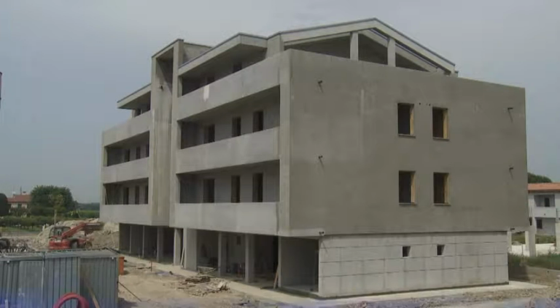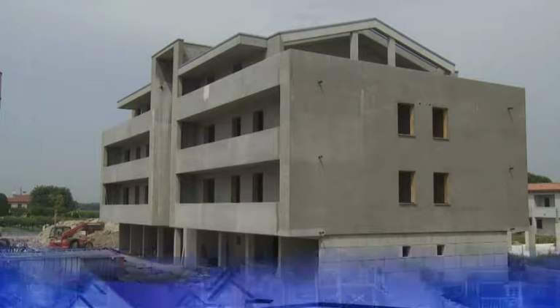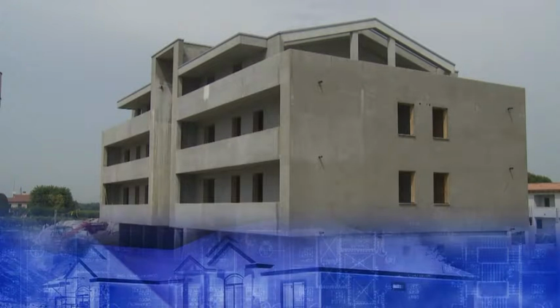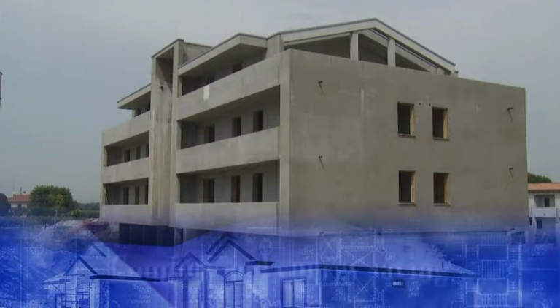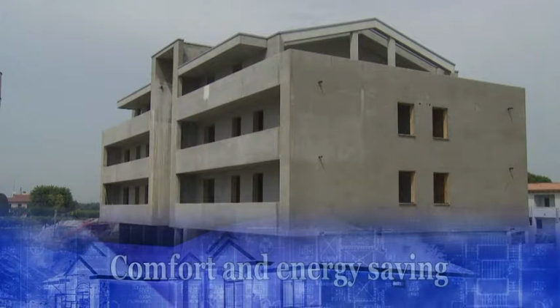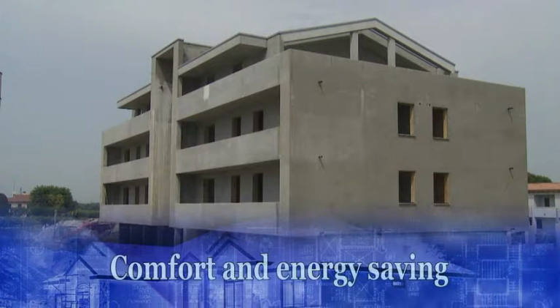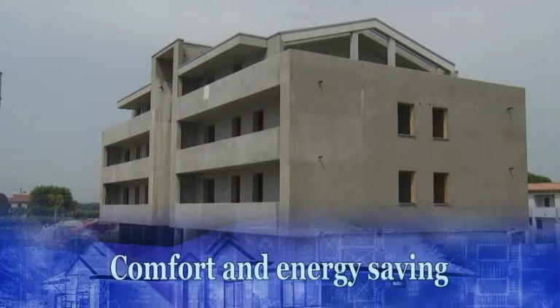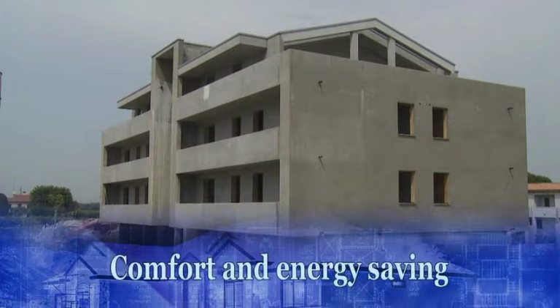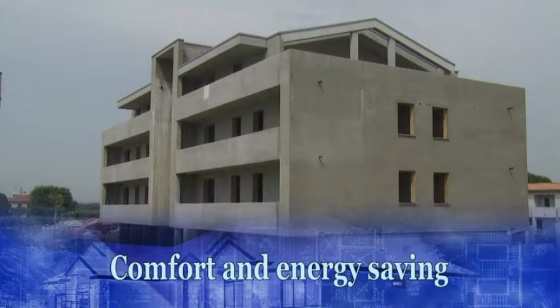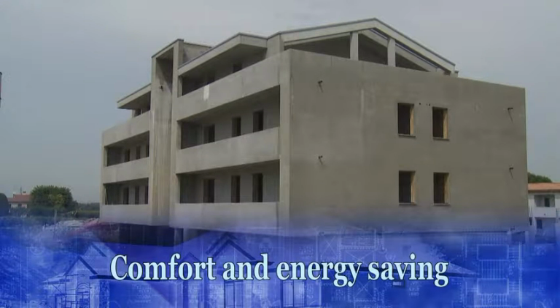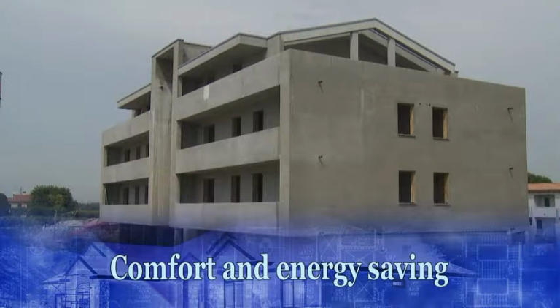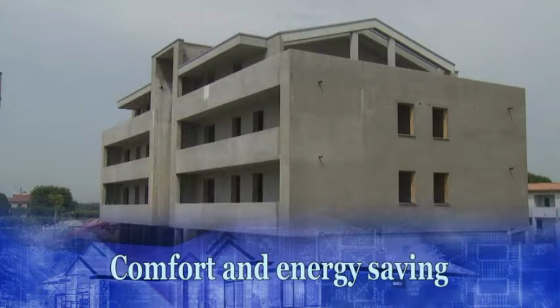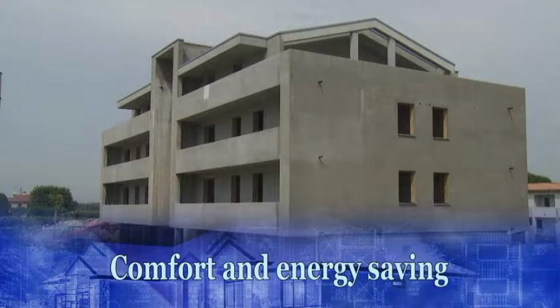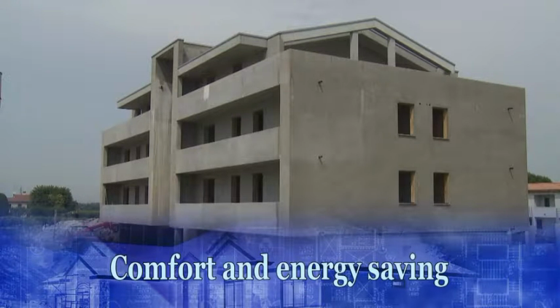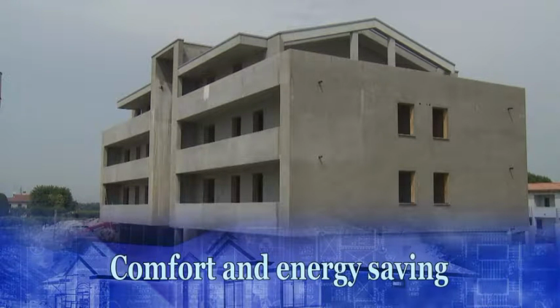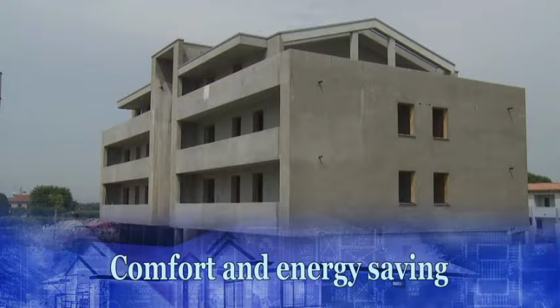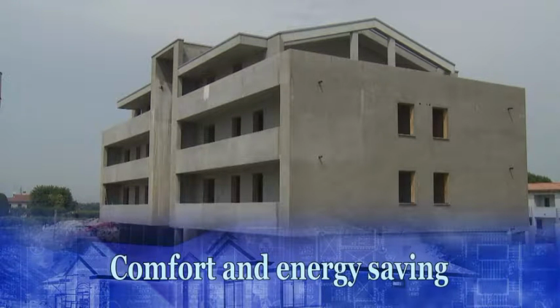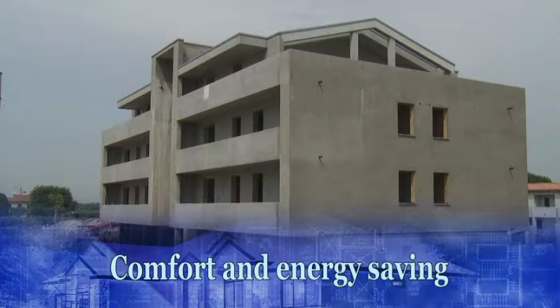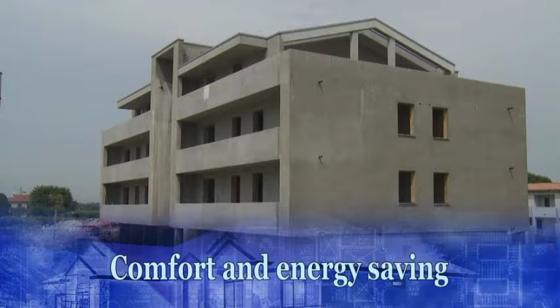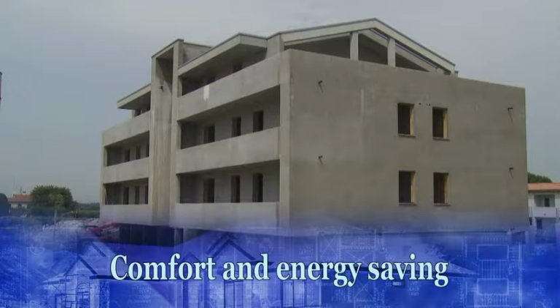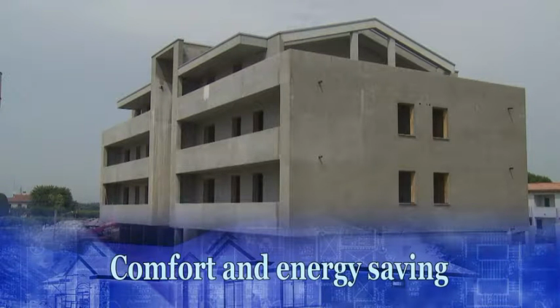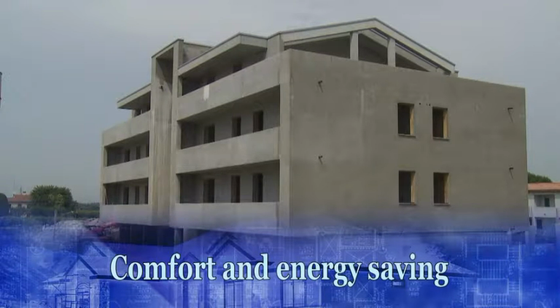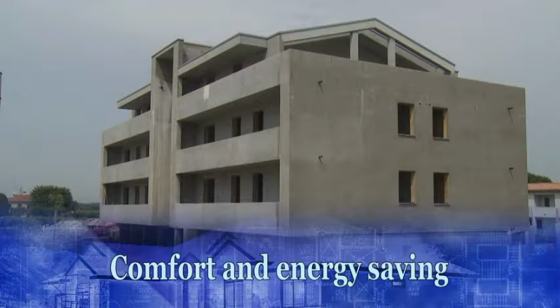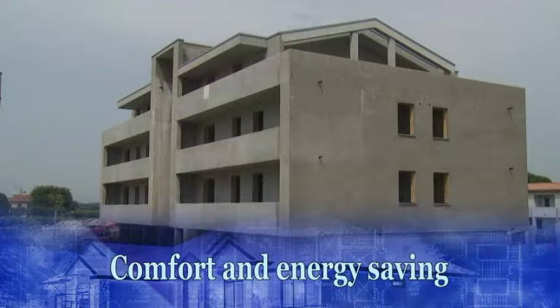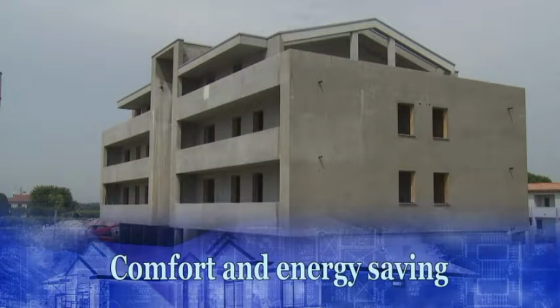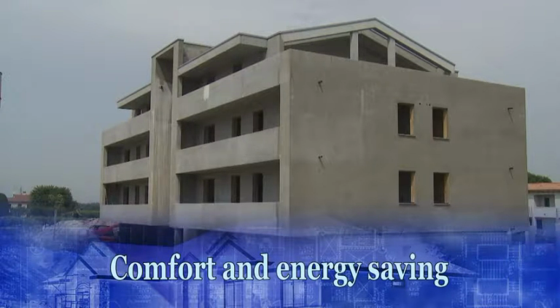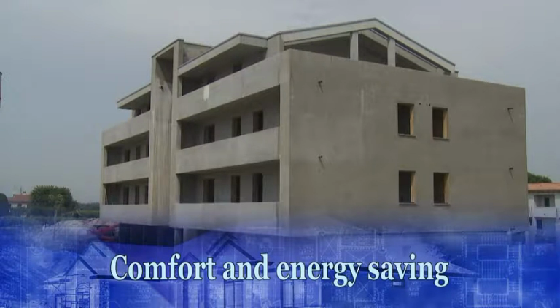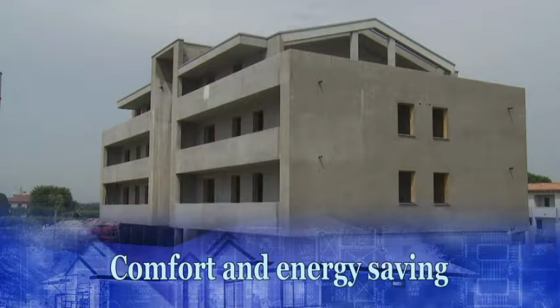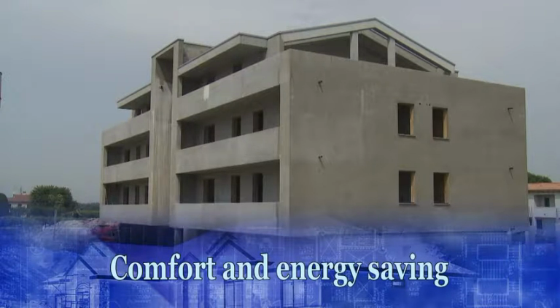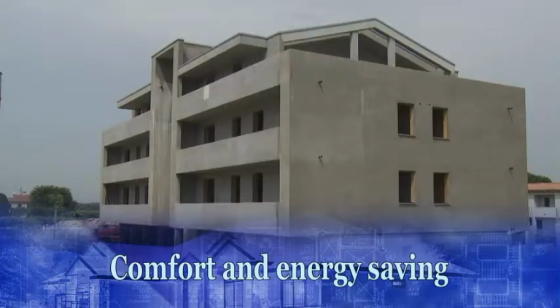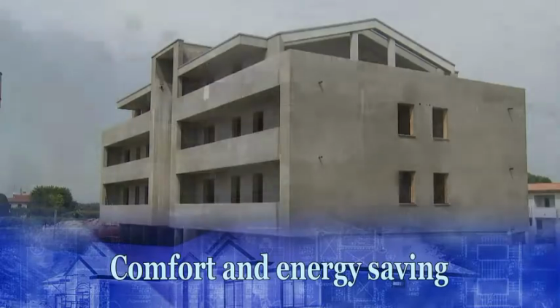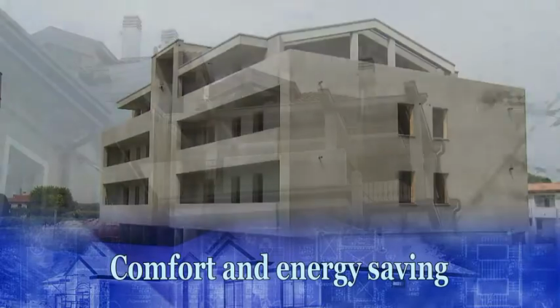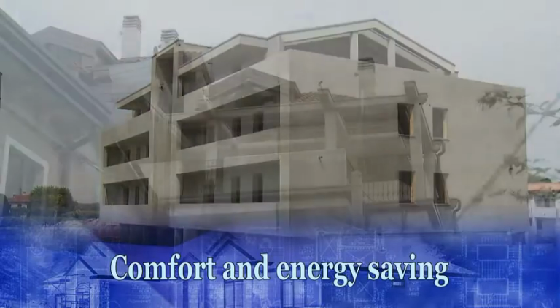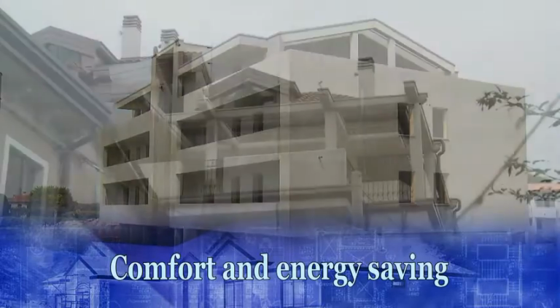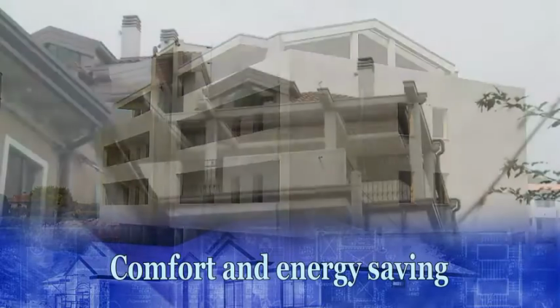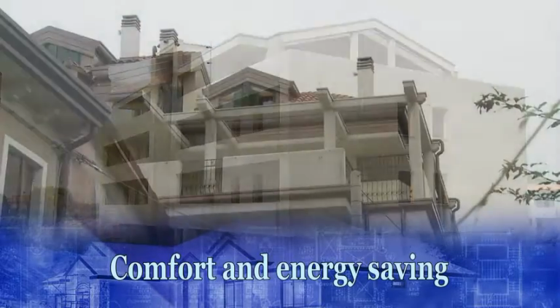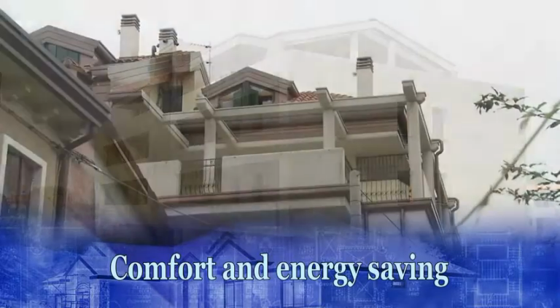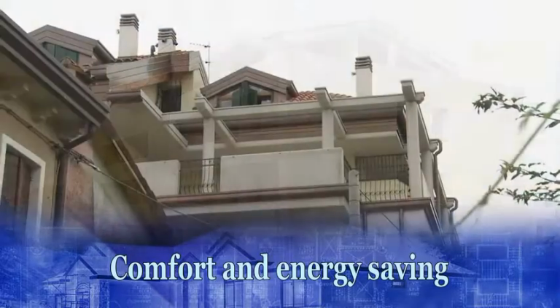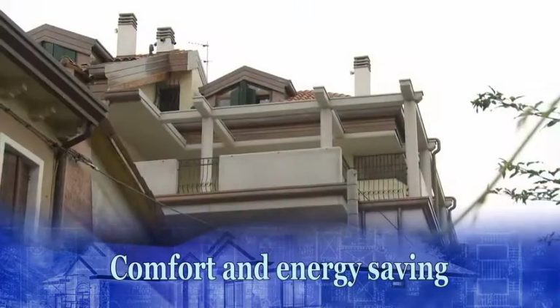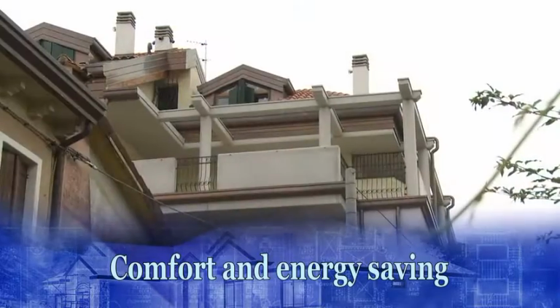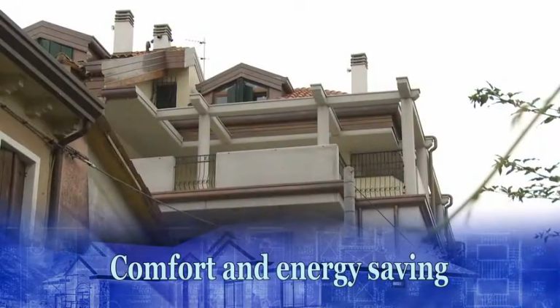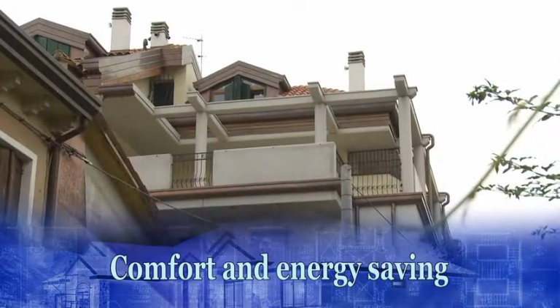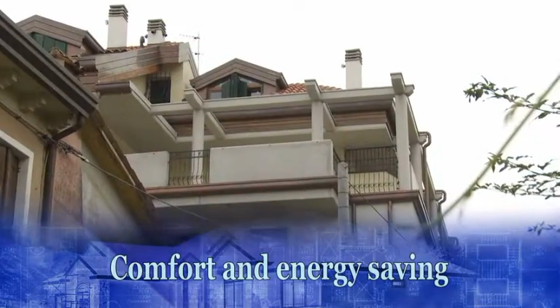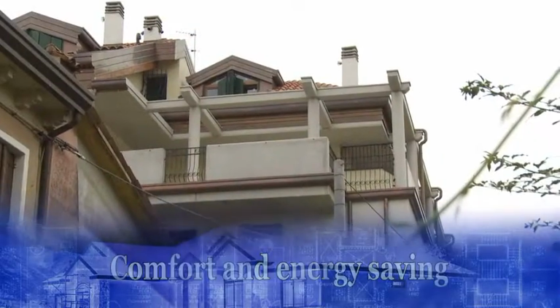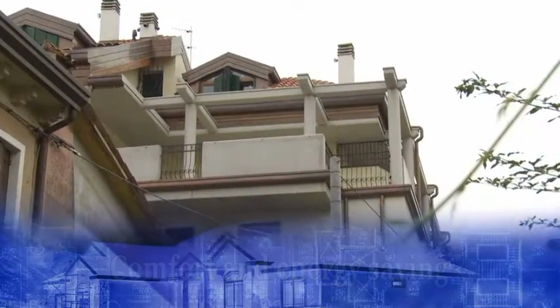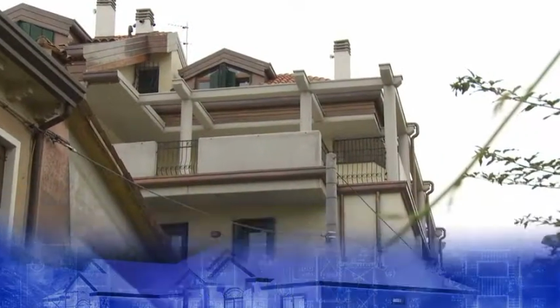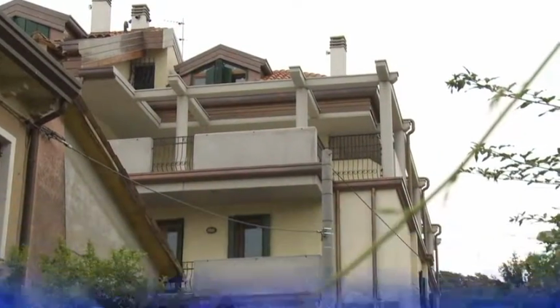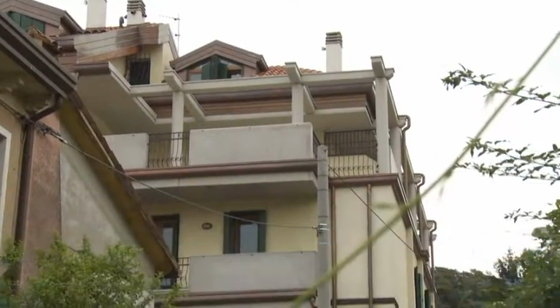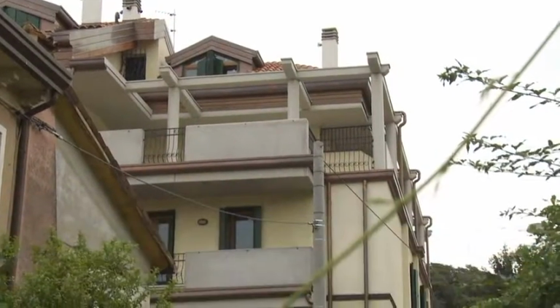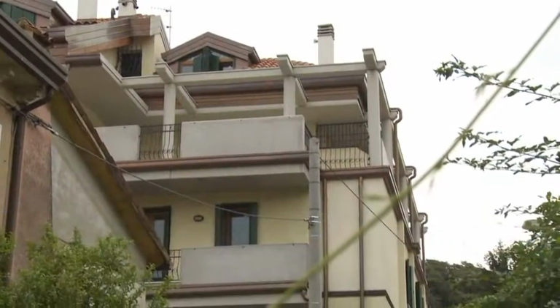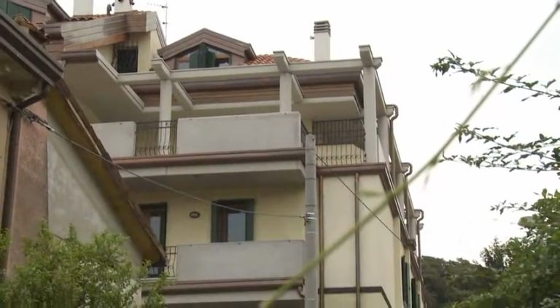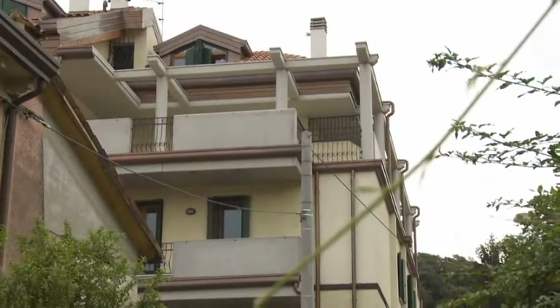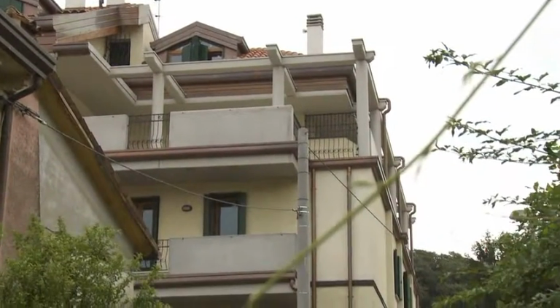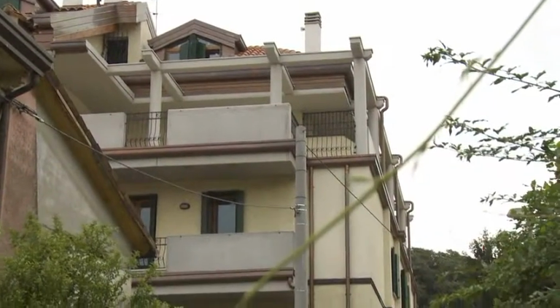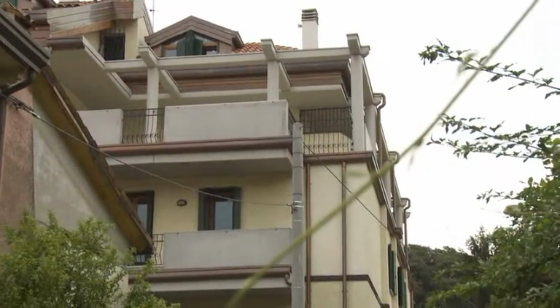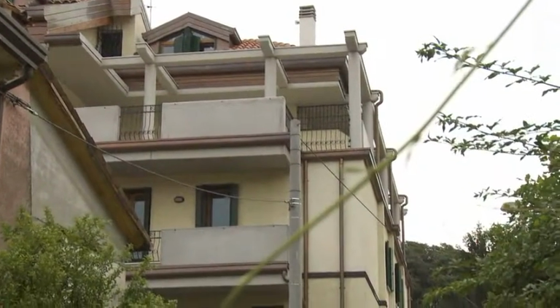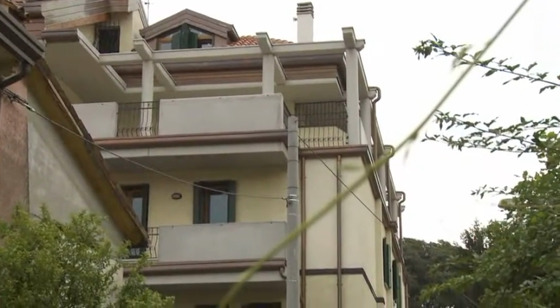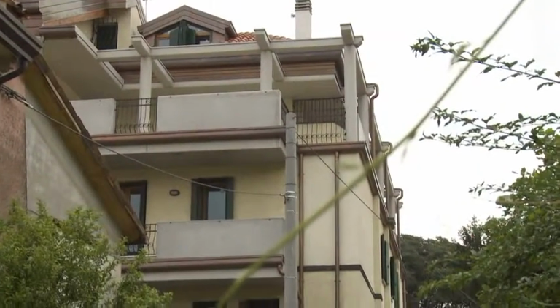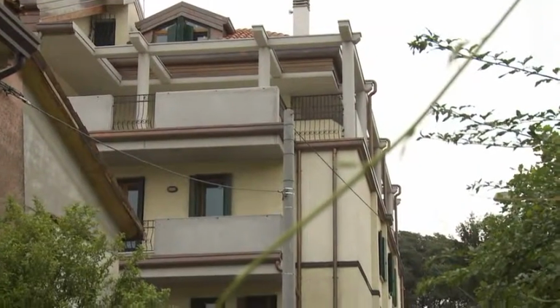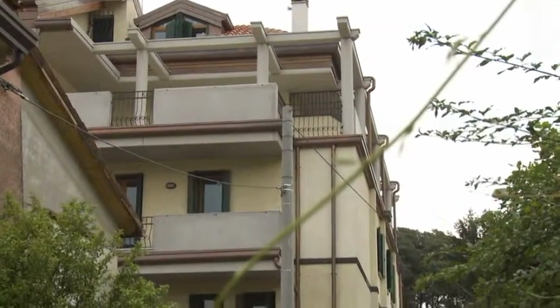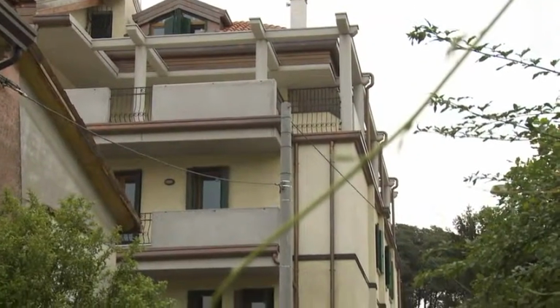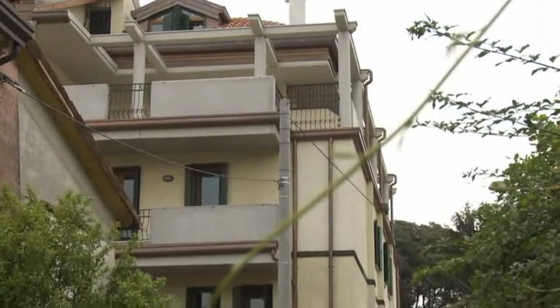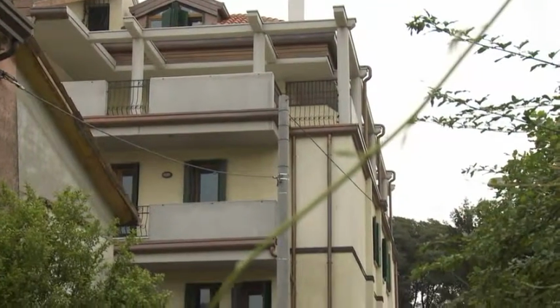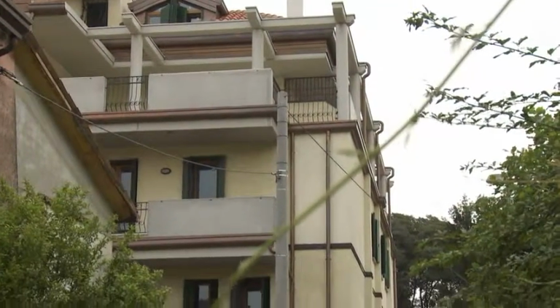Klimablok ensures high performance in terms of living comfort, energy savings, safety and stability.